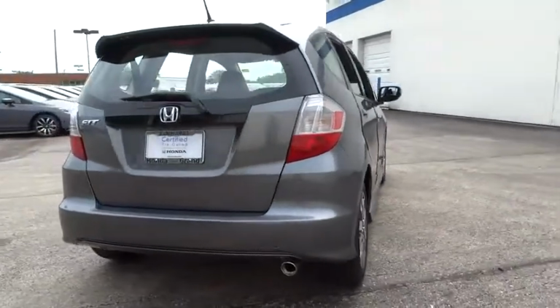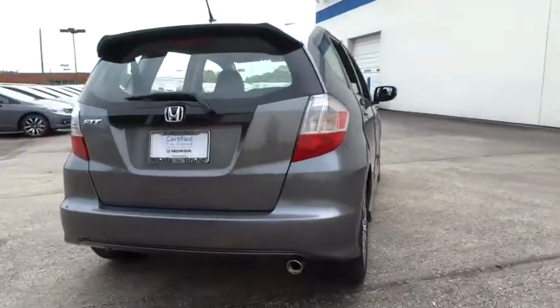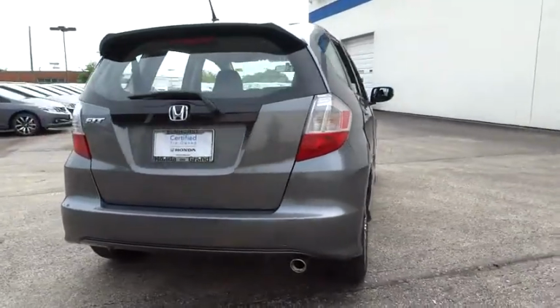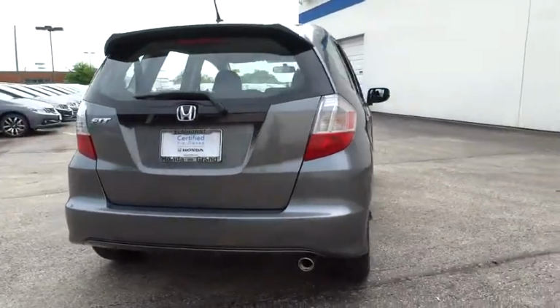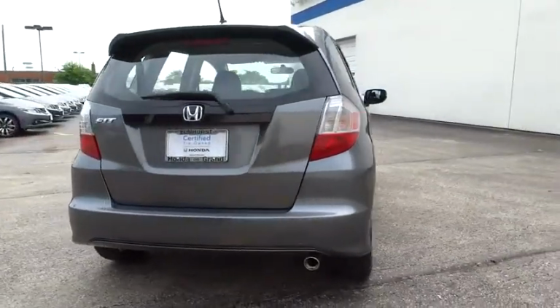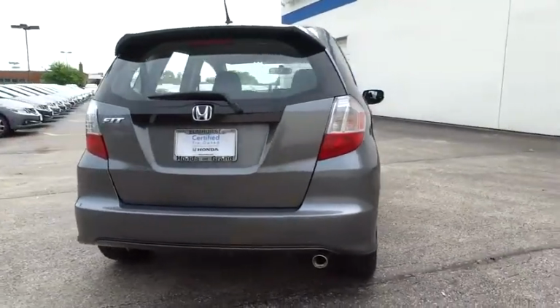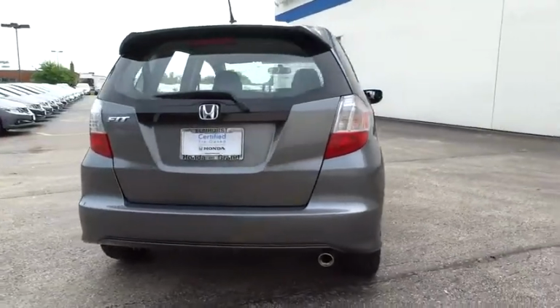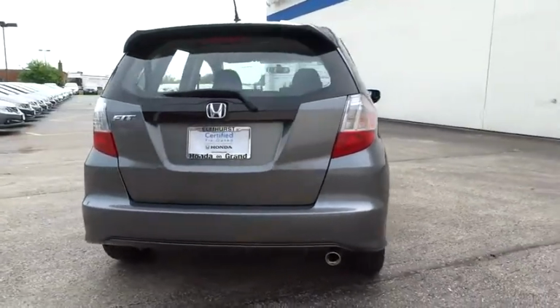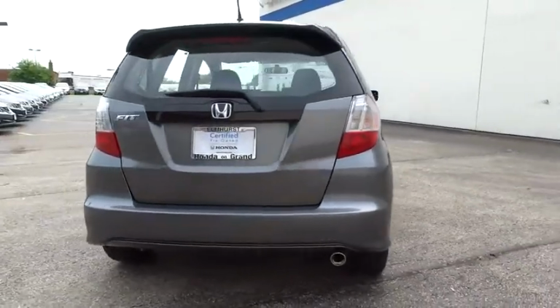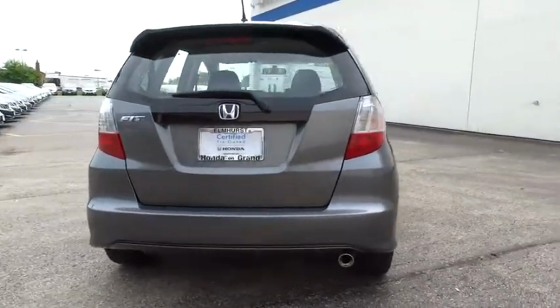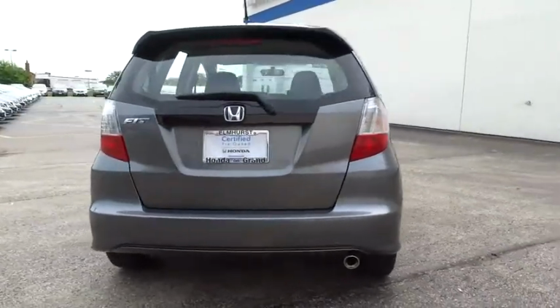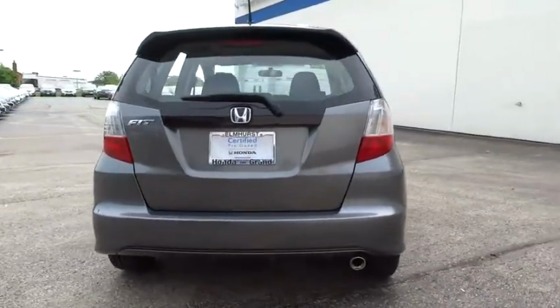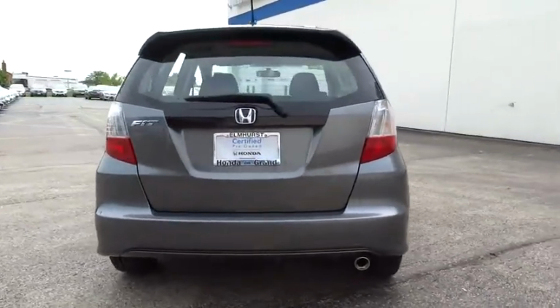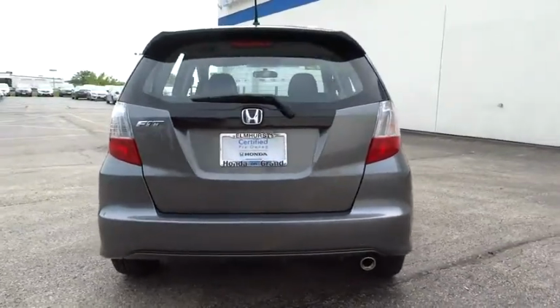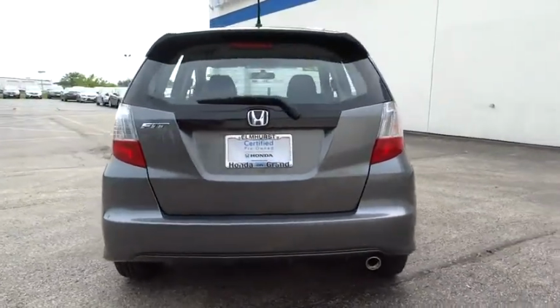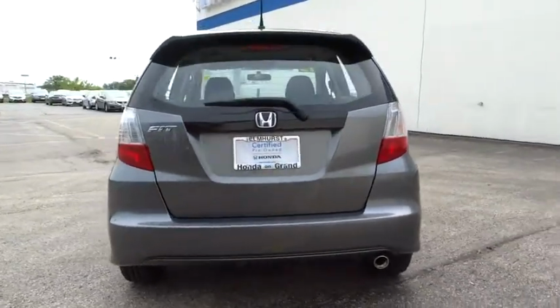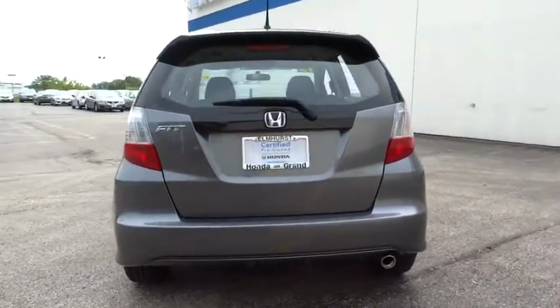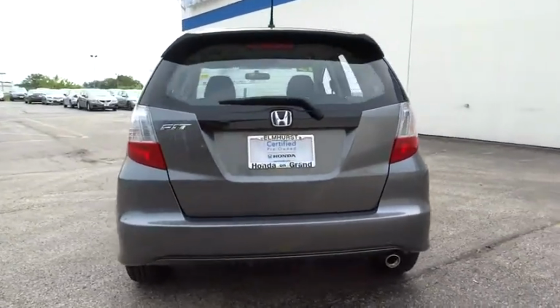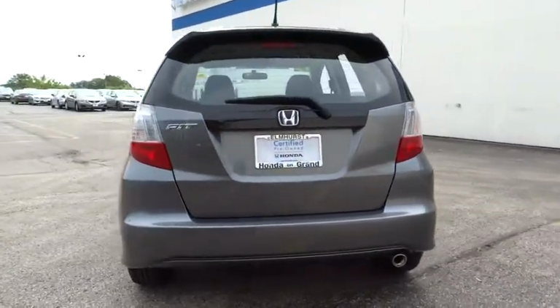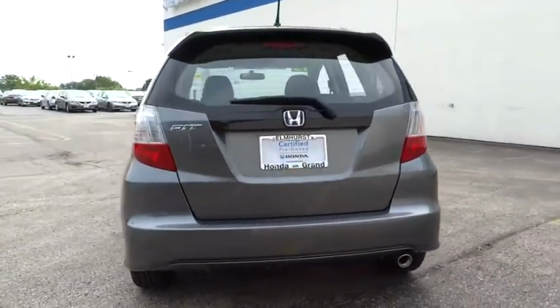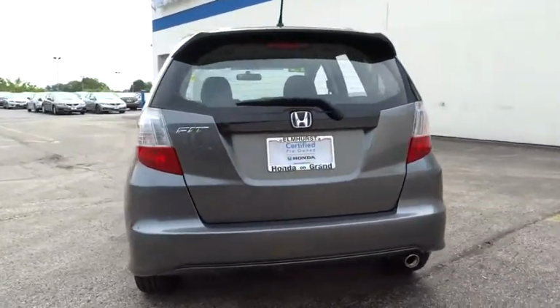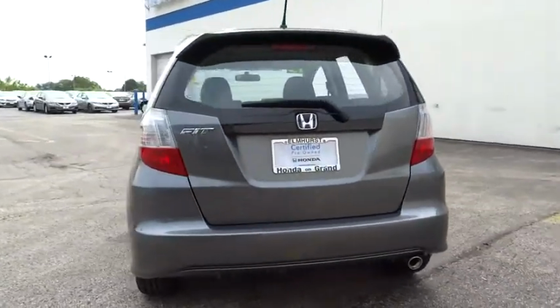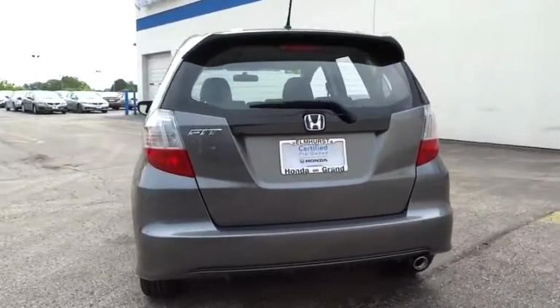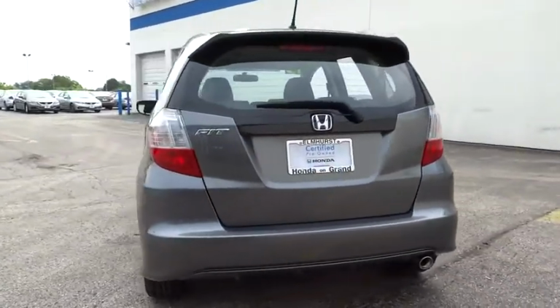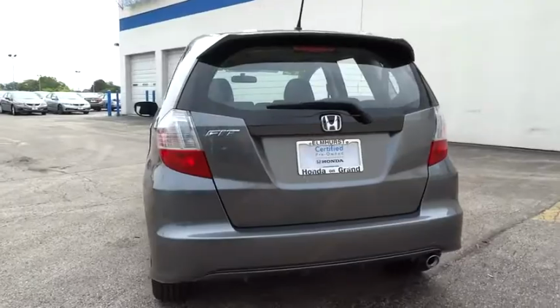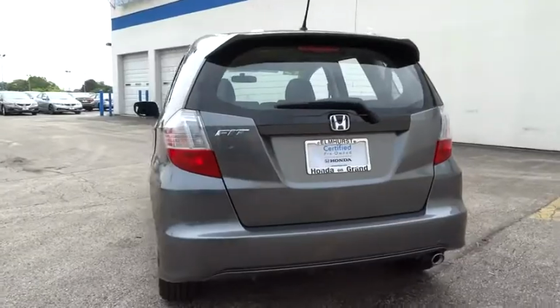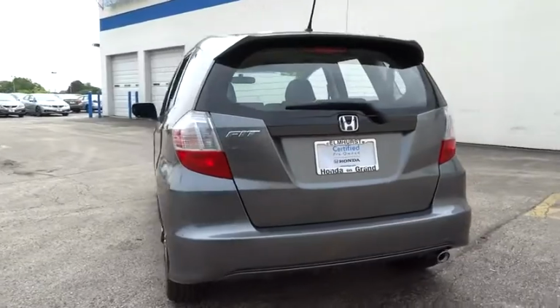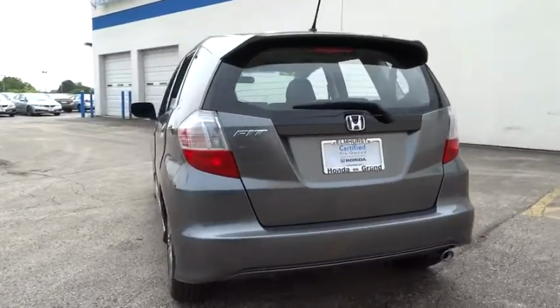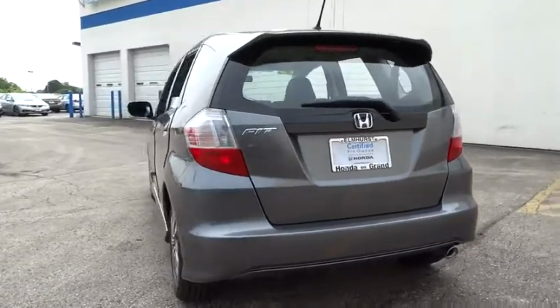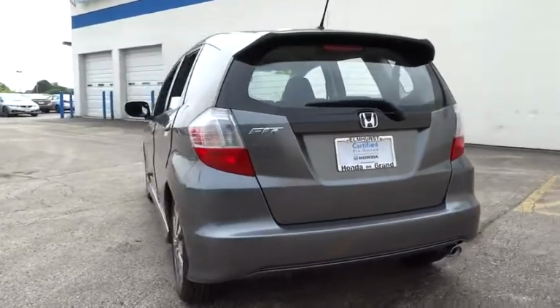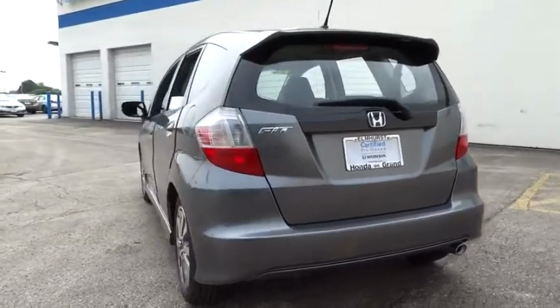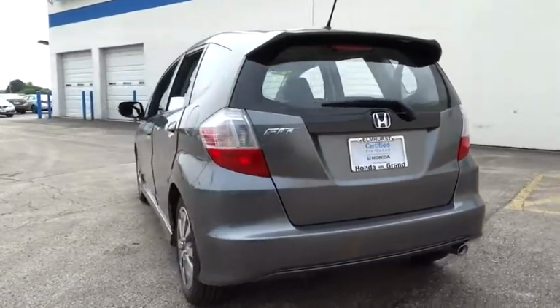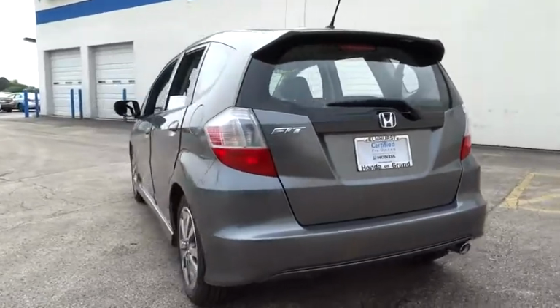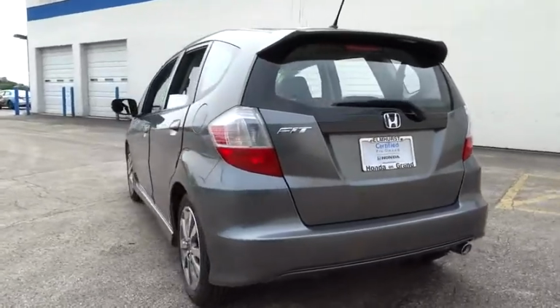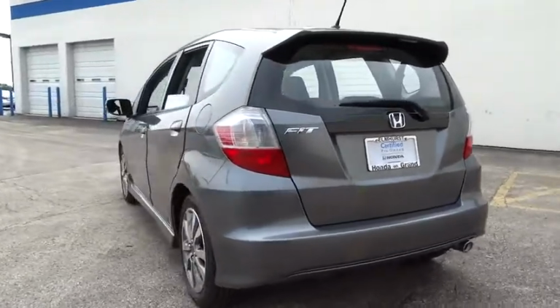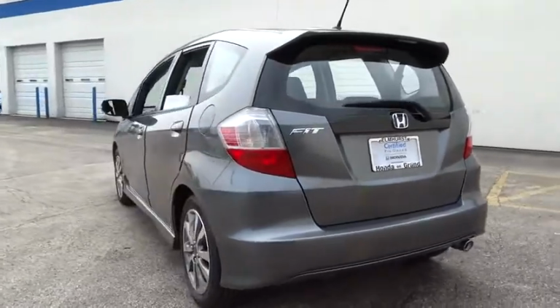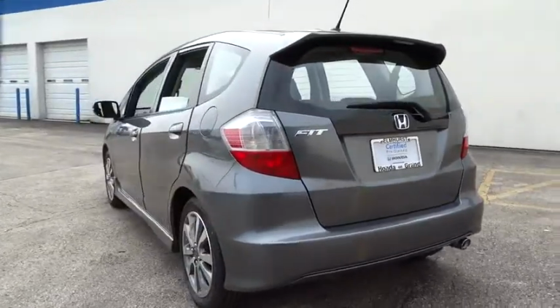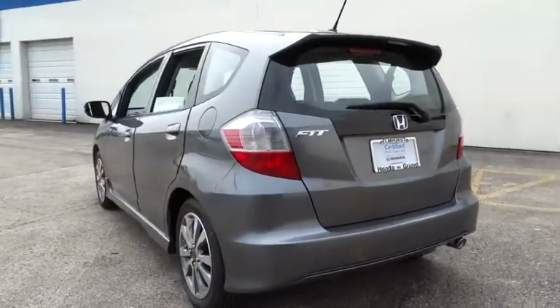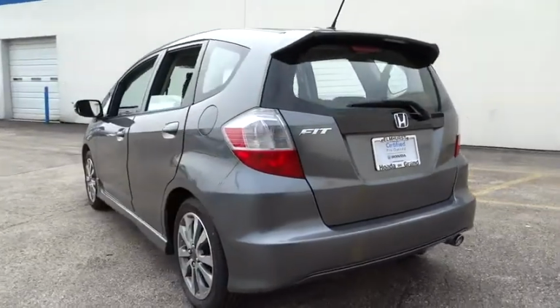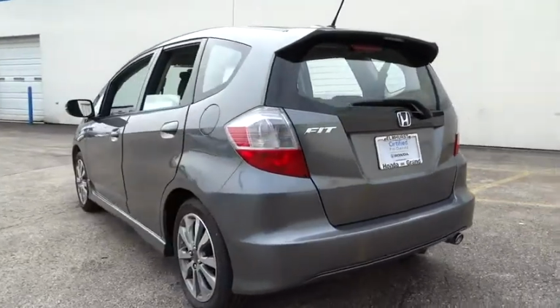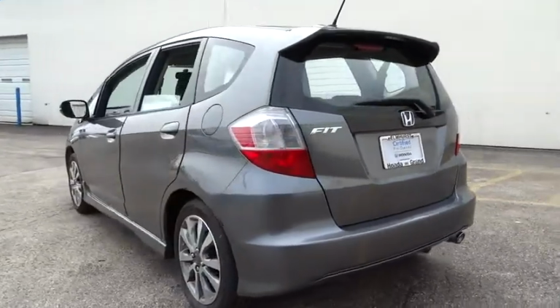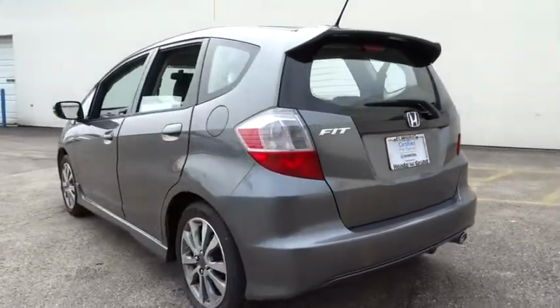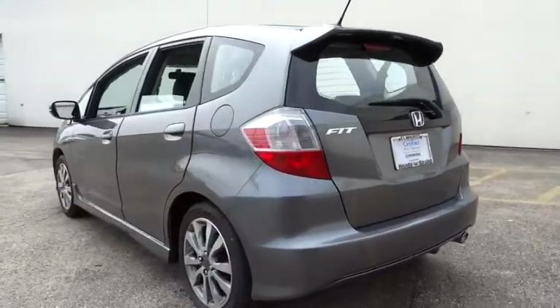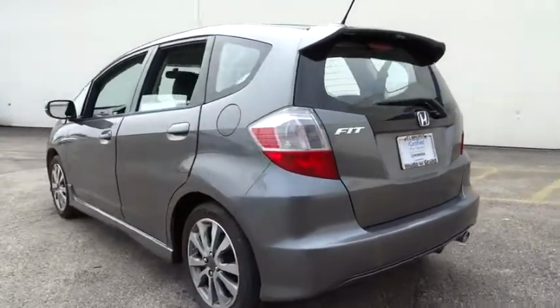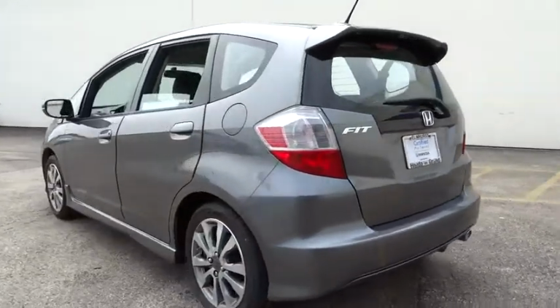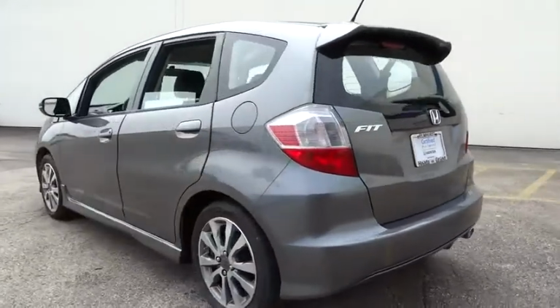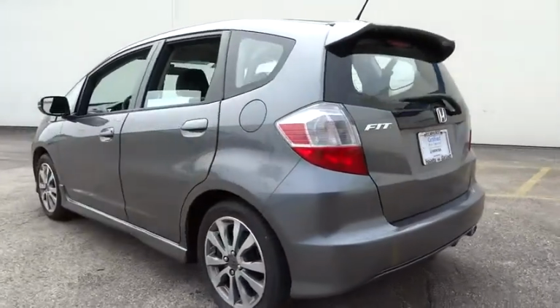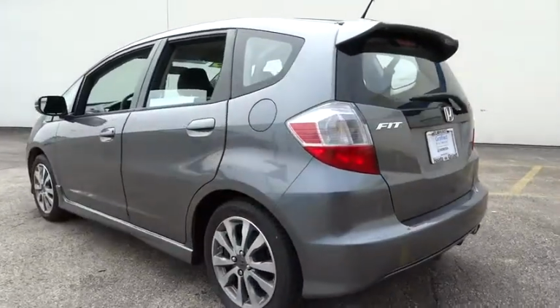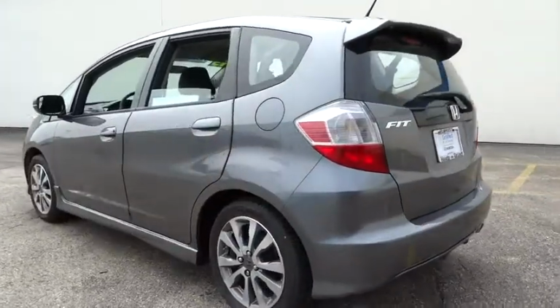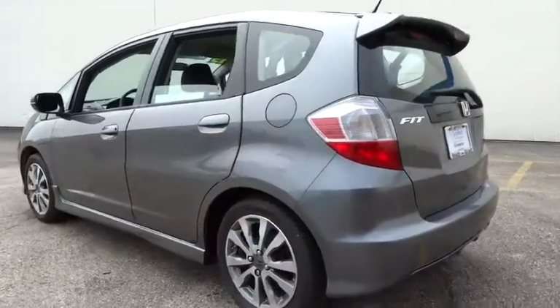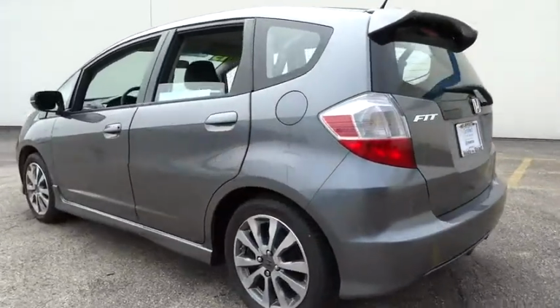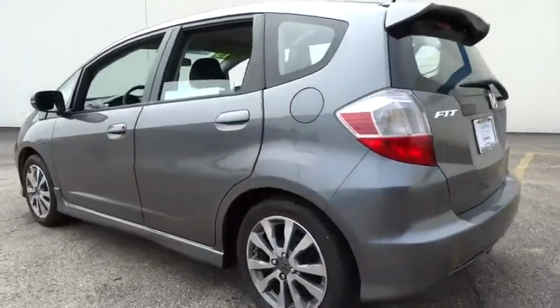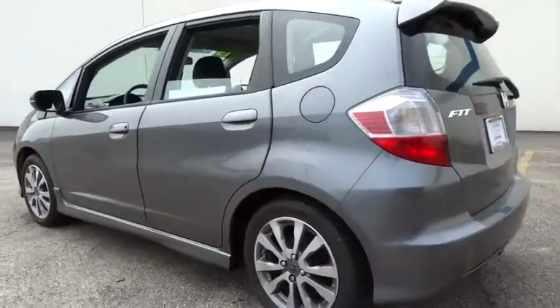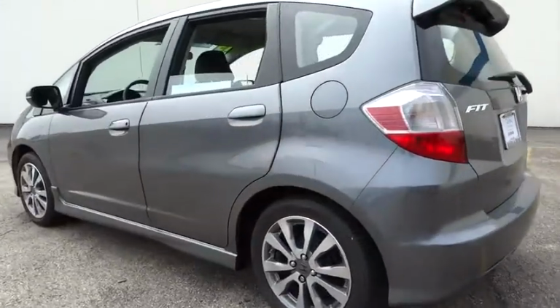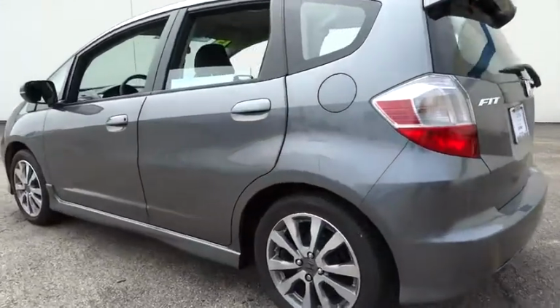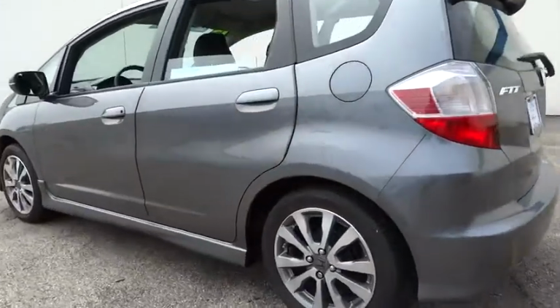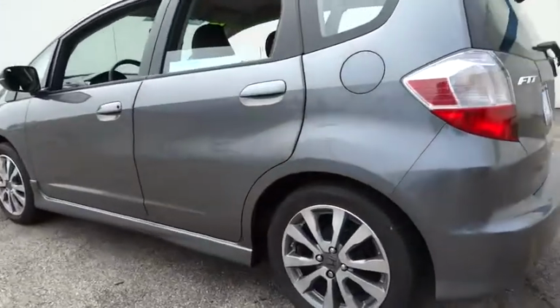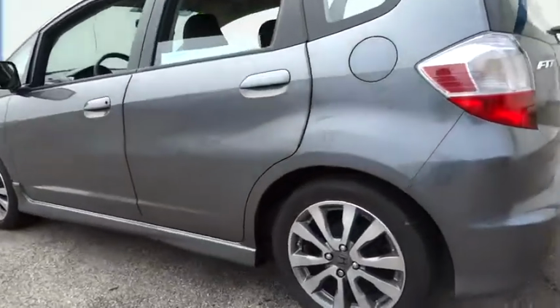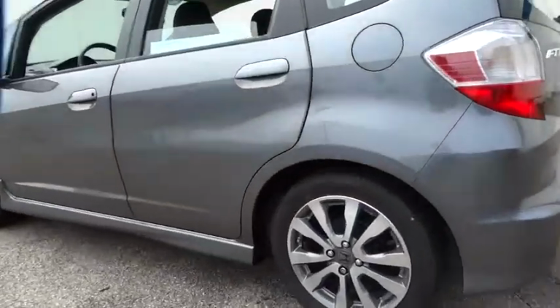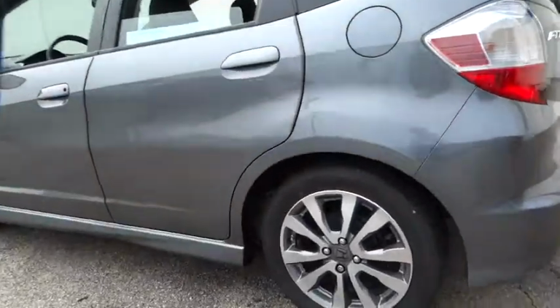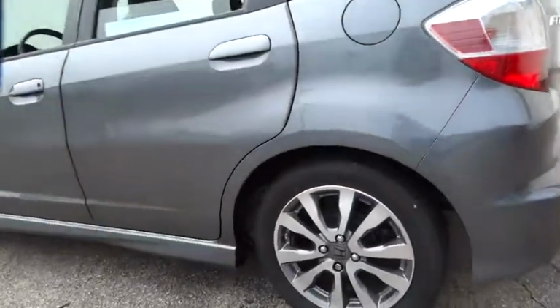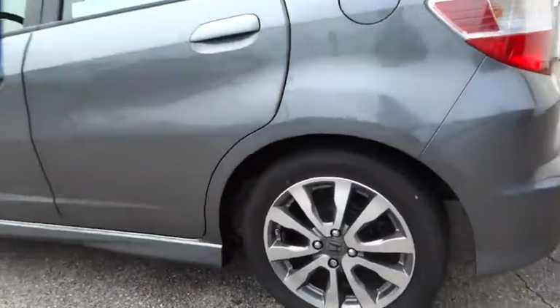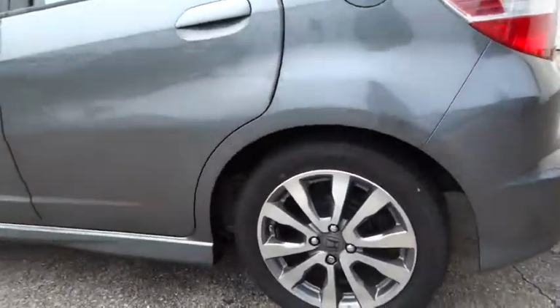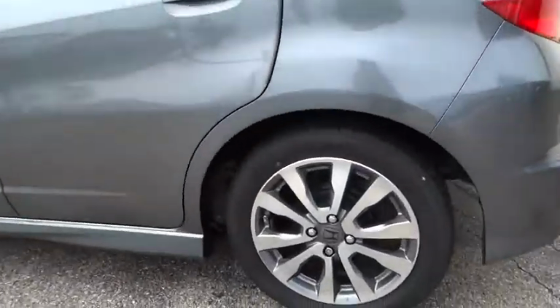Here are some of this vehicle's great options: stability control, traction control, anti-lock braking system, and keyless entry.